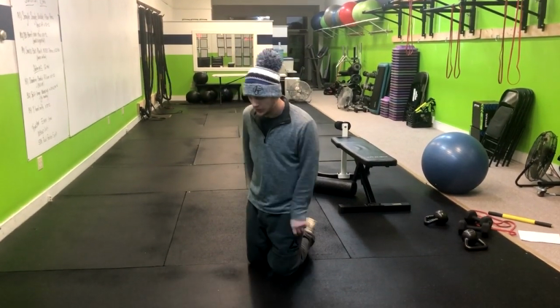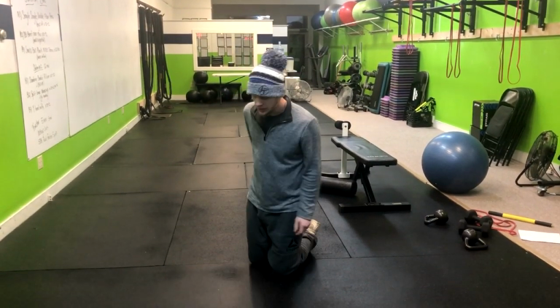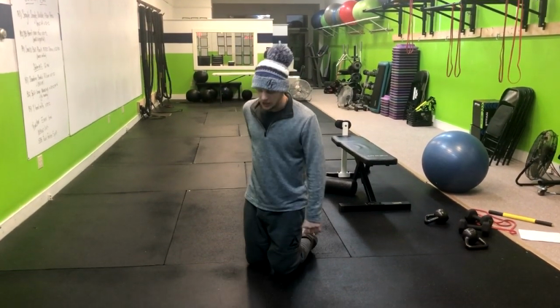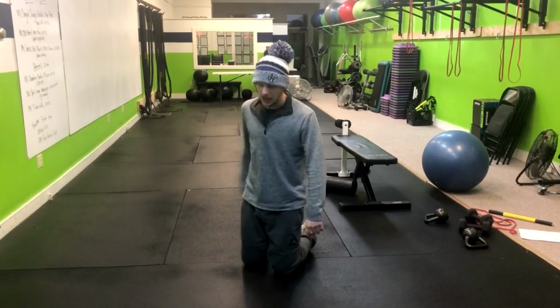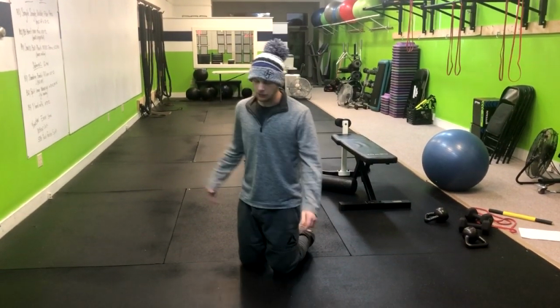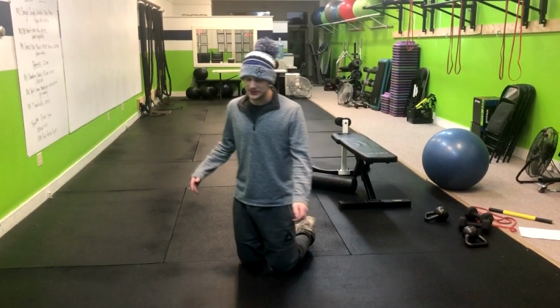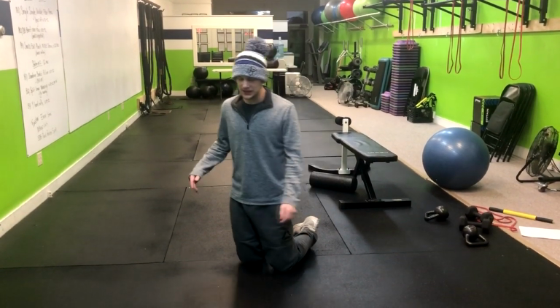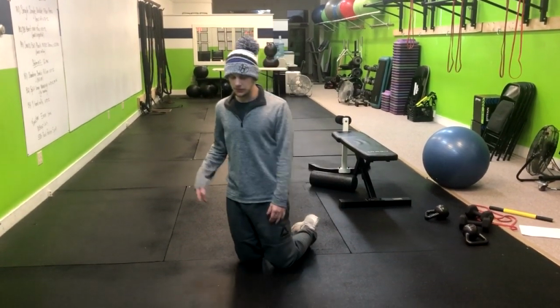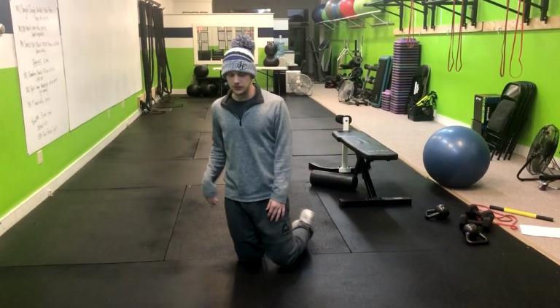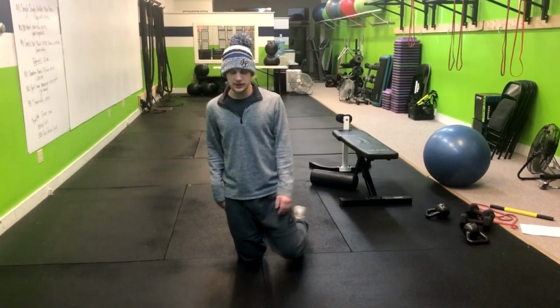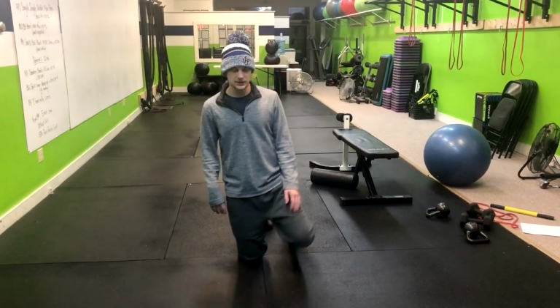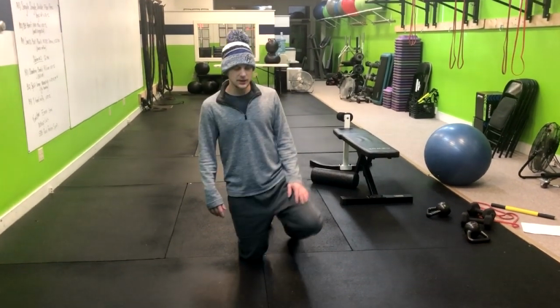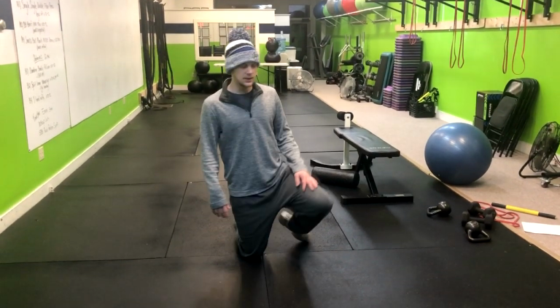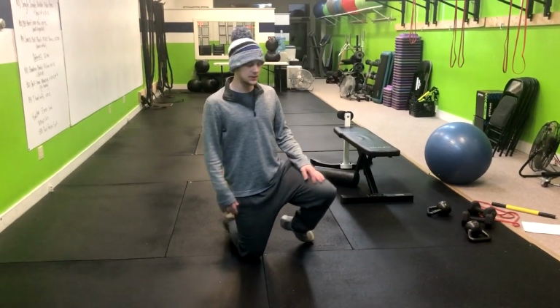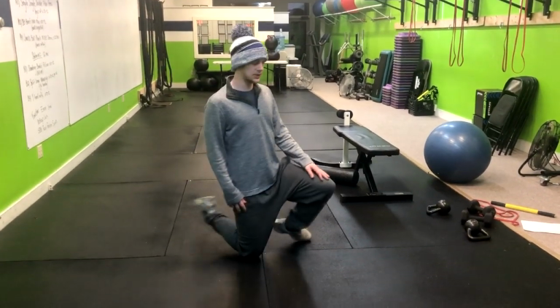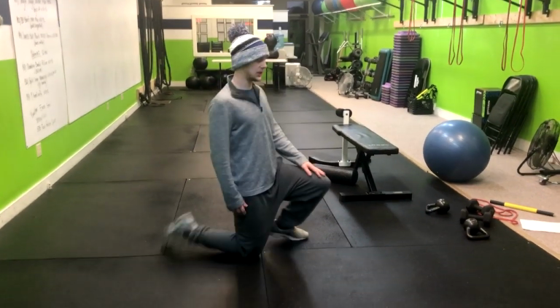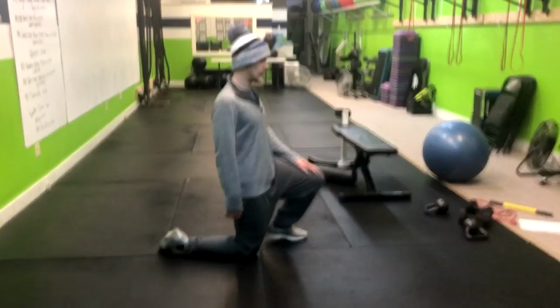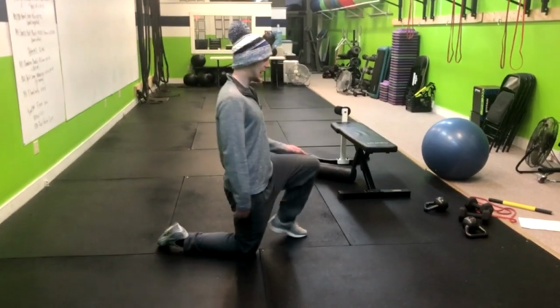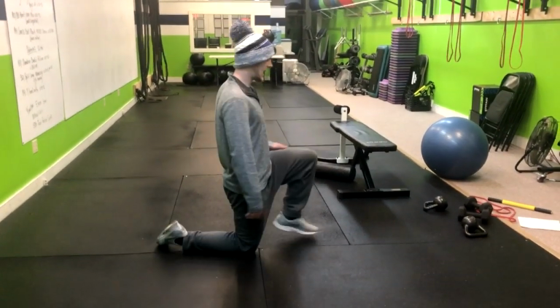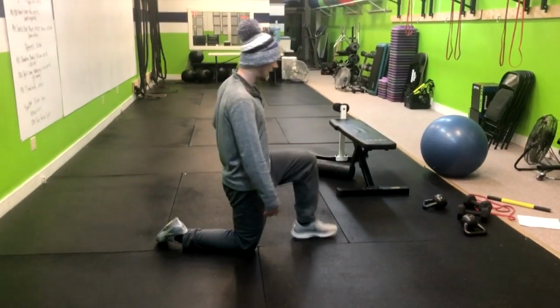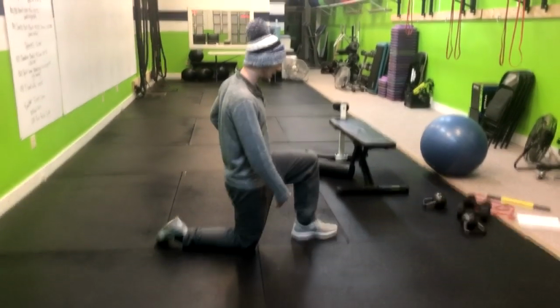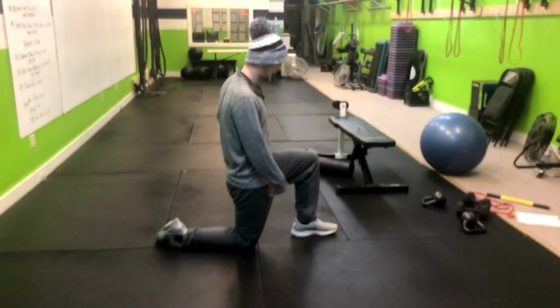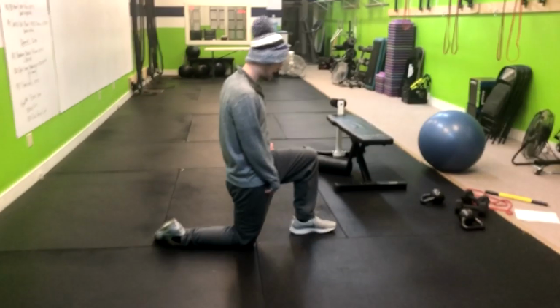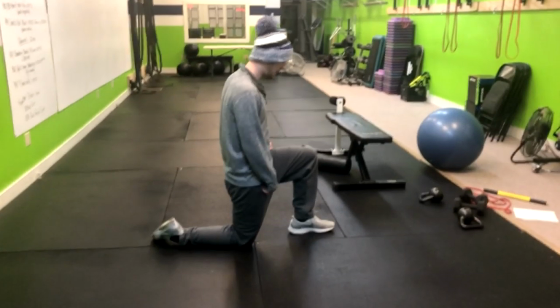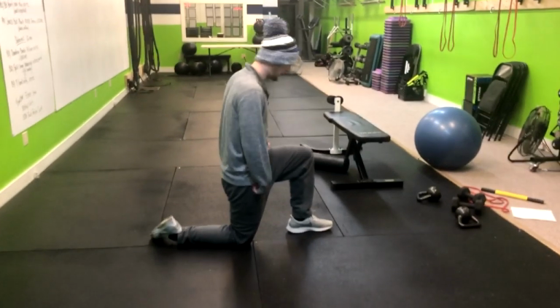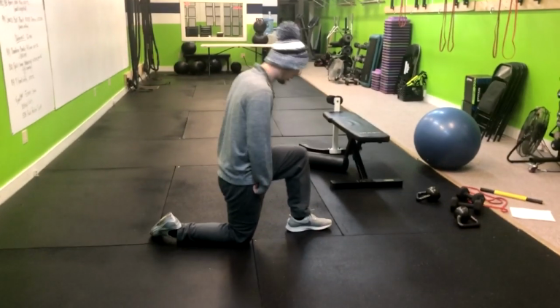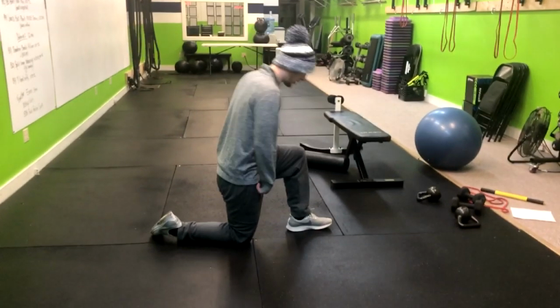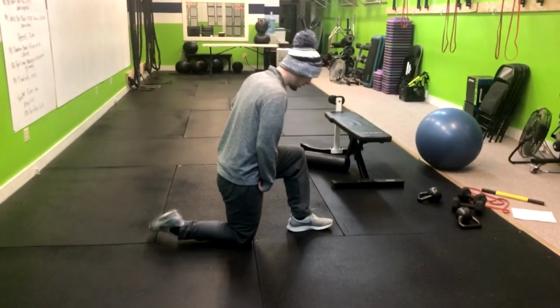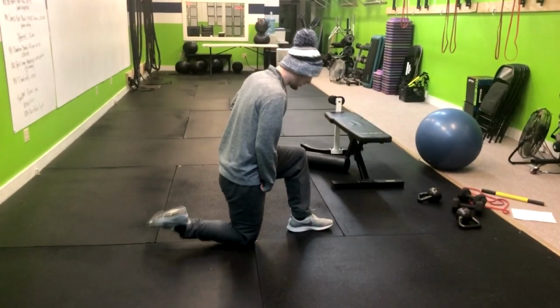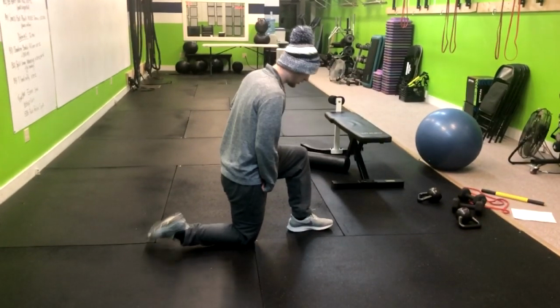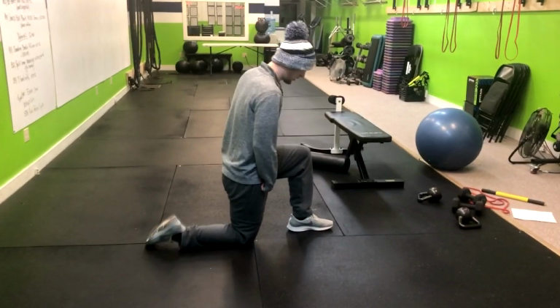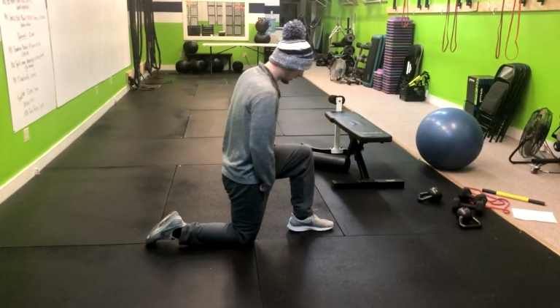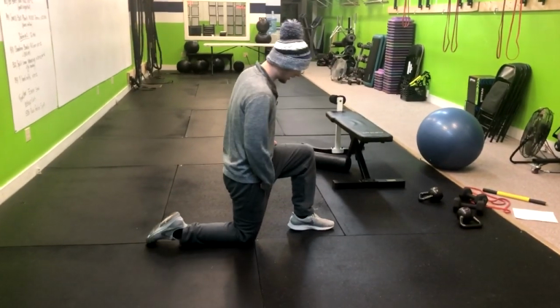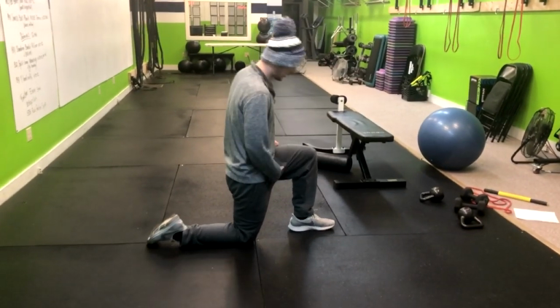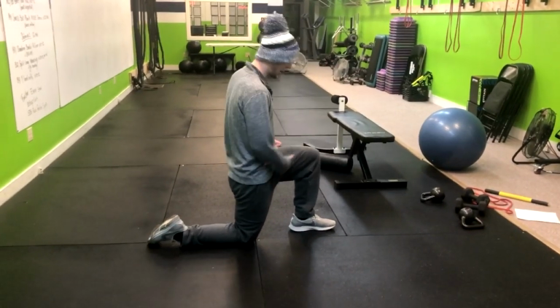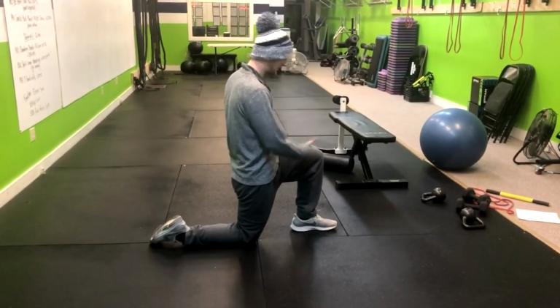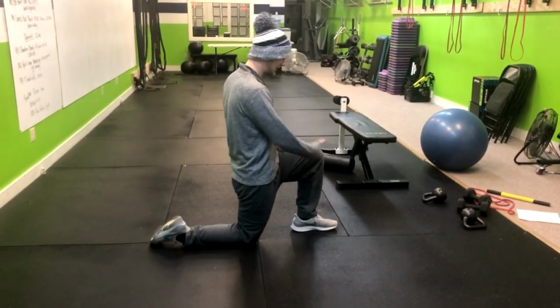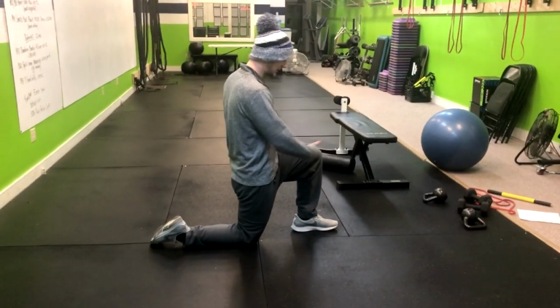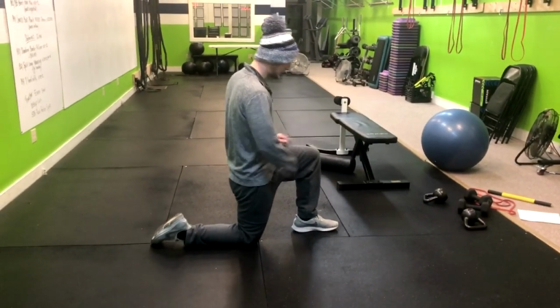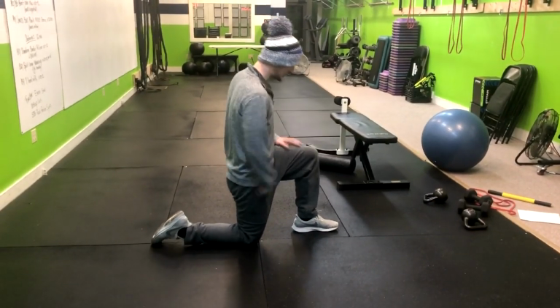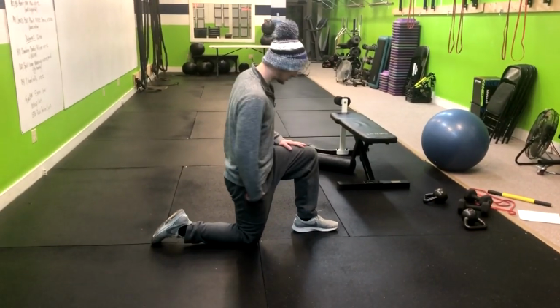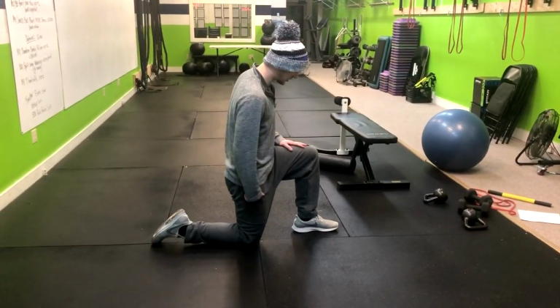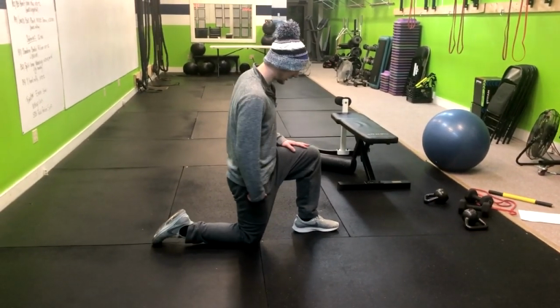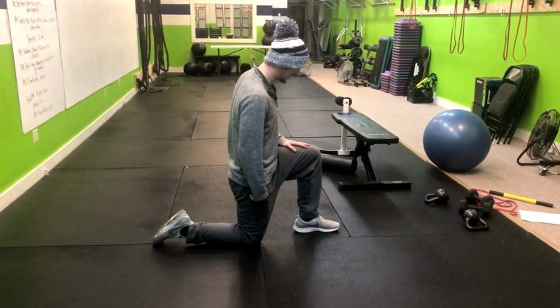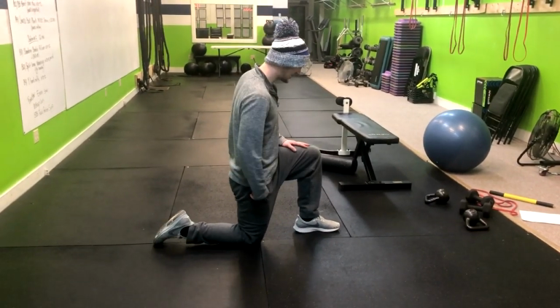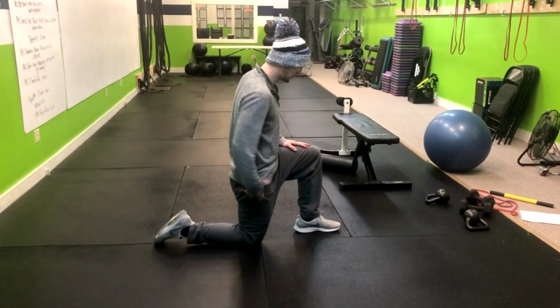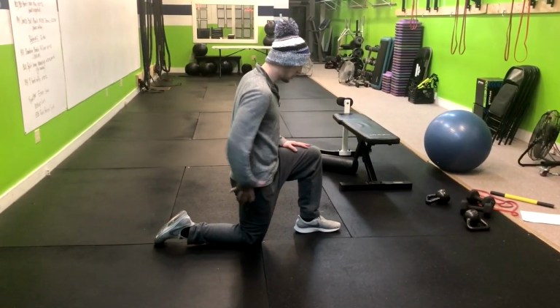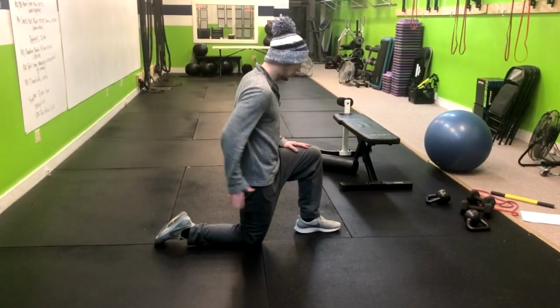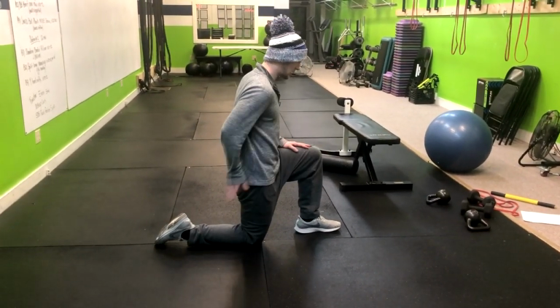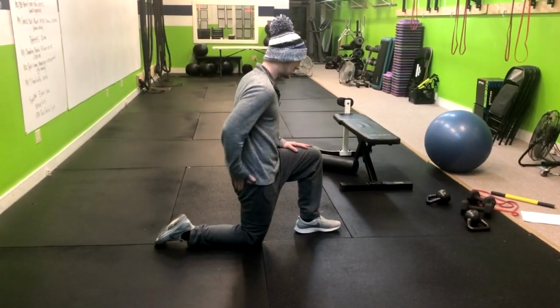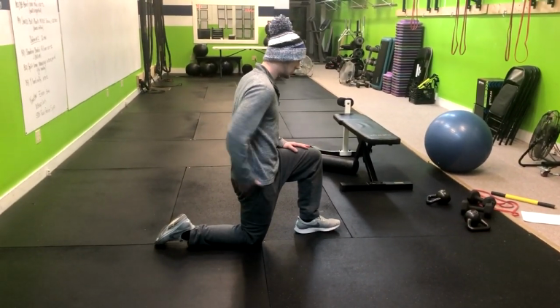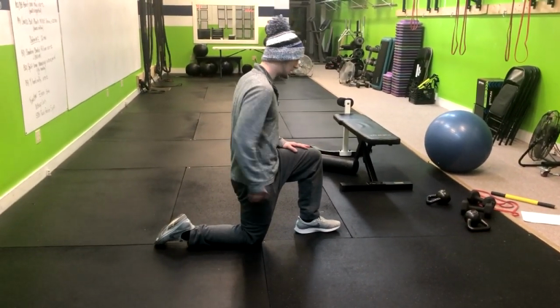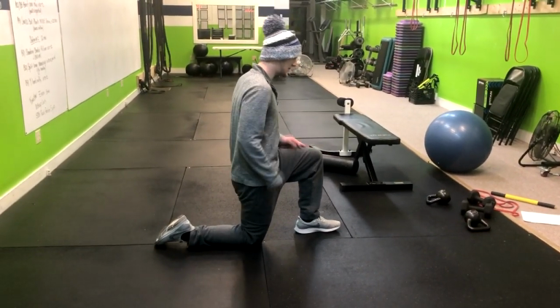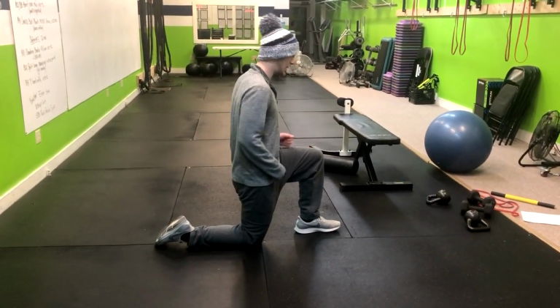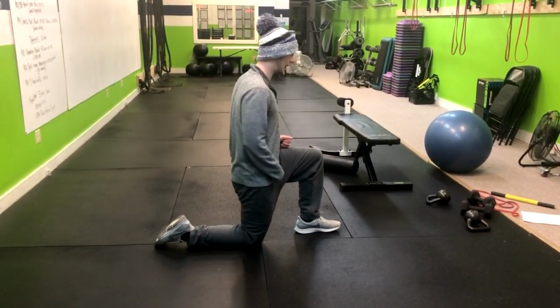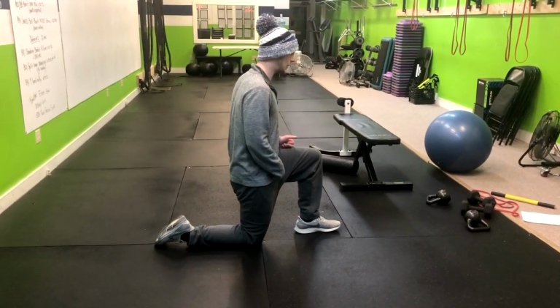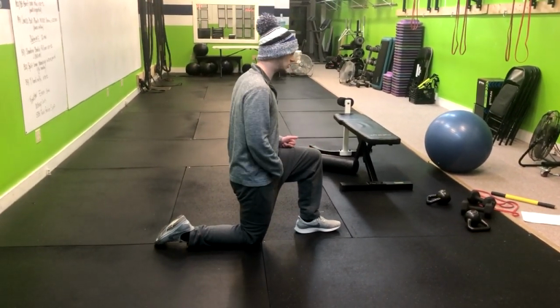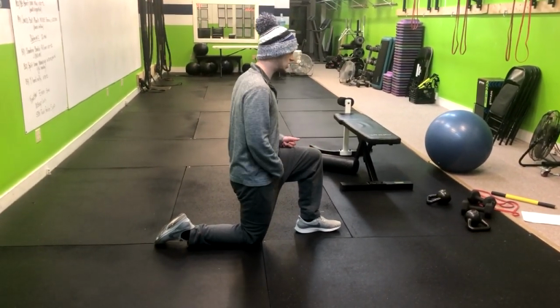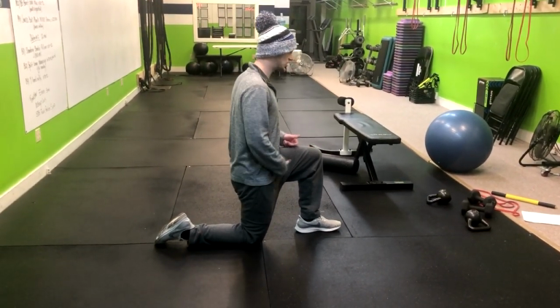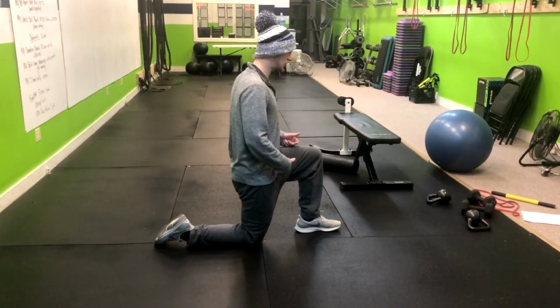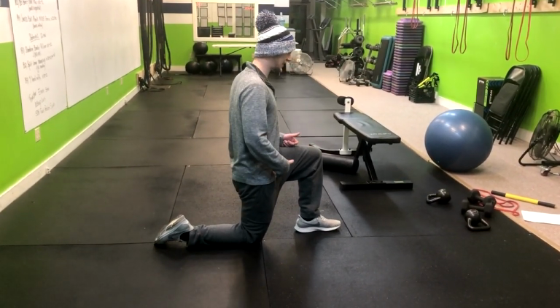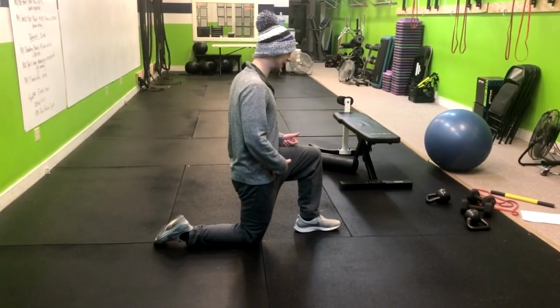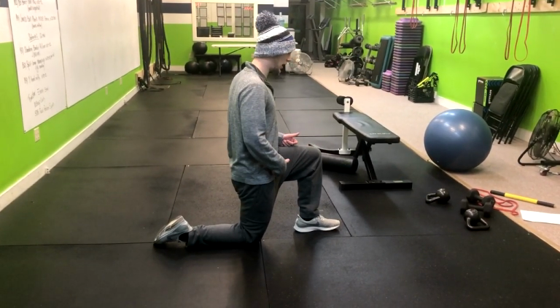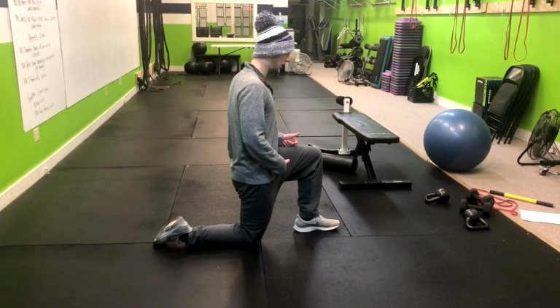So how we set up for this — we're gonna go ahead and have our half kneeling position like this. We're gonna squeeze the back butt cheek, stay tall.